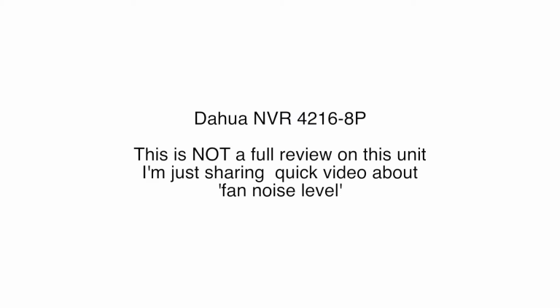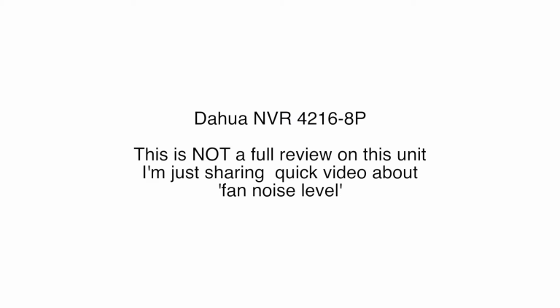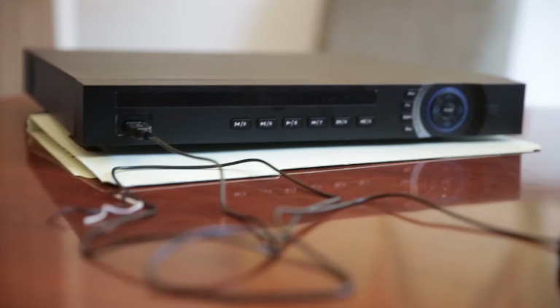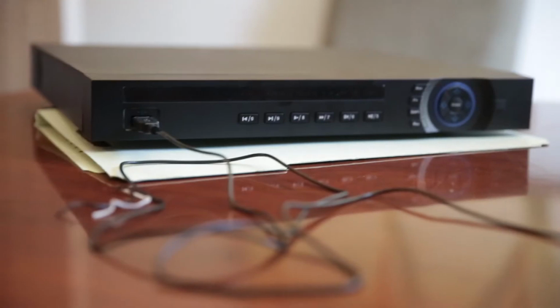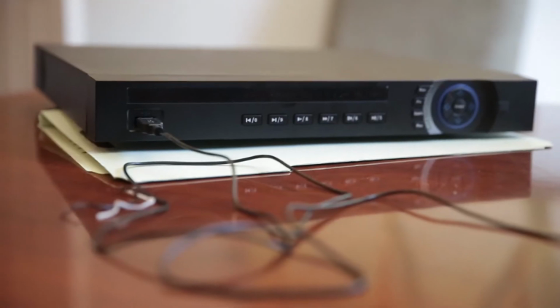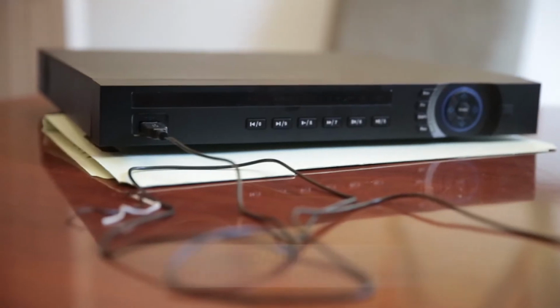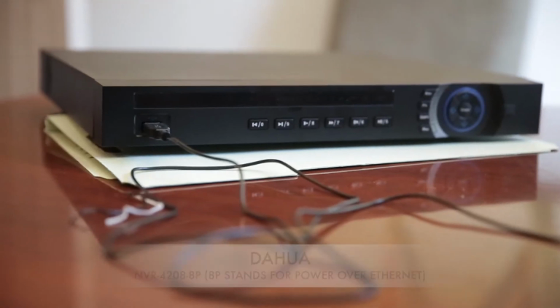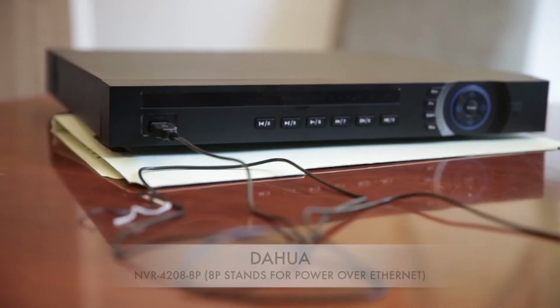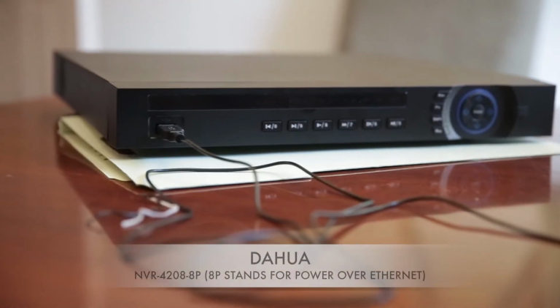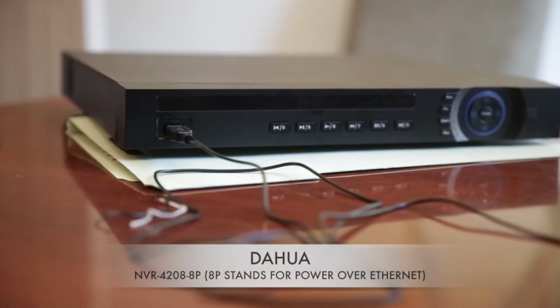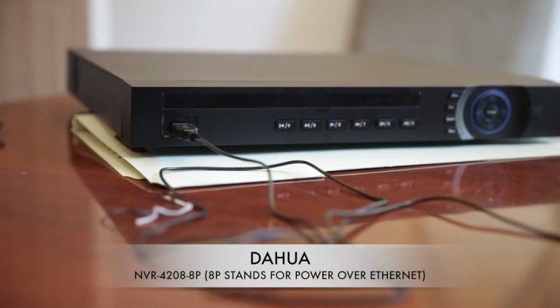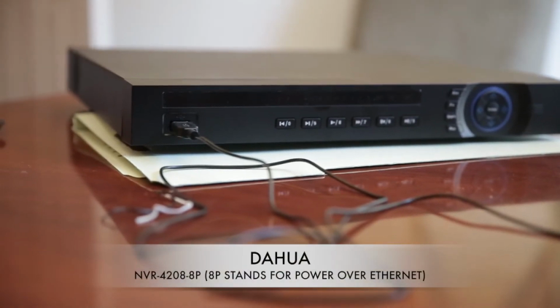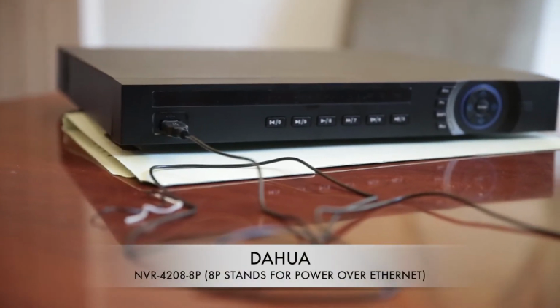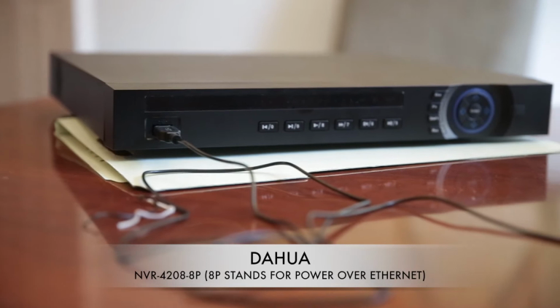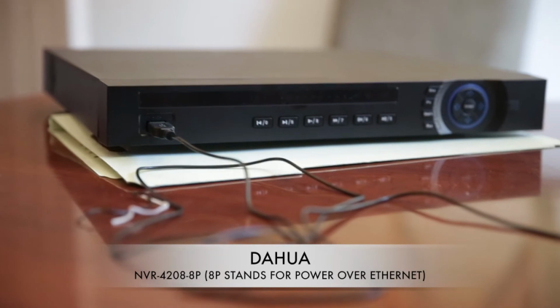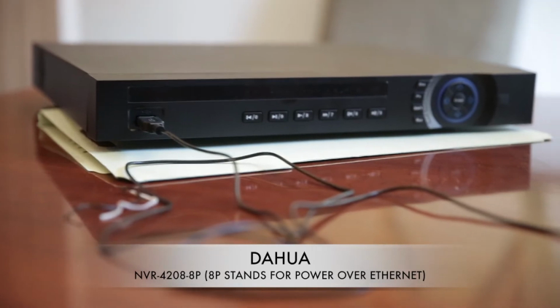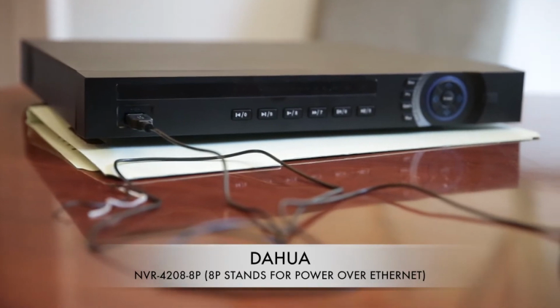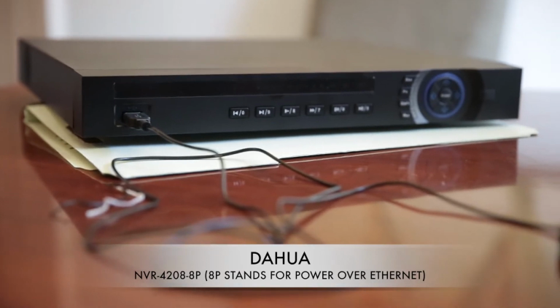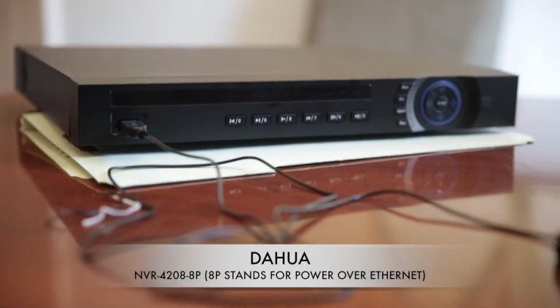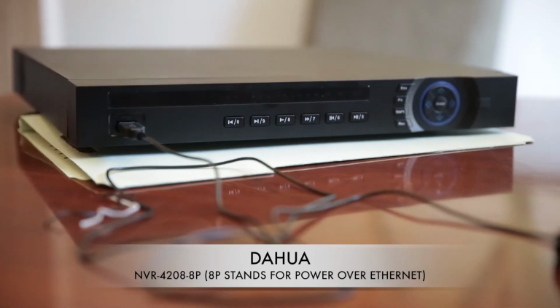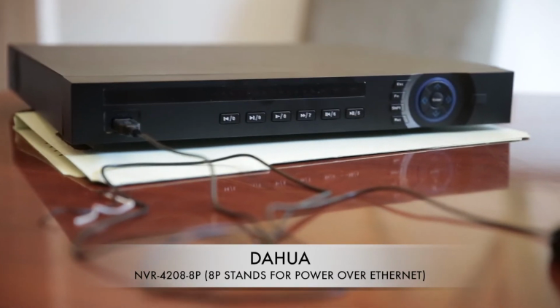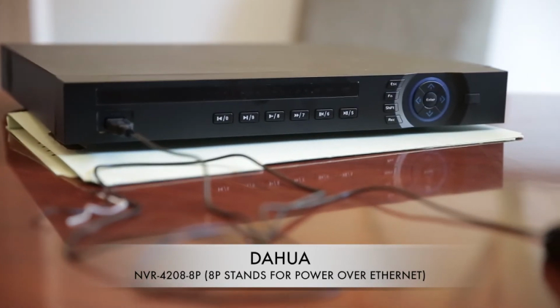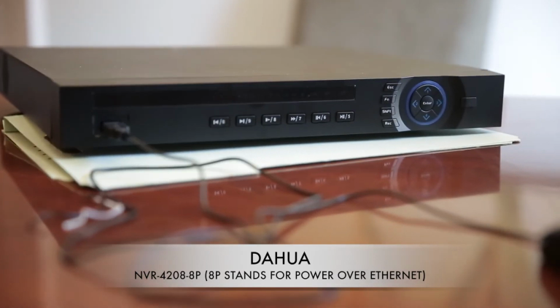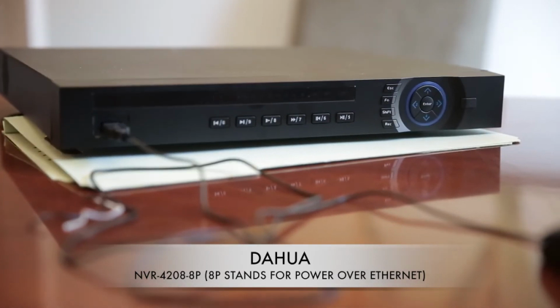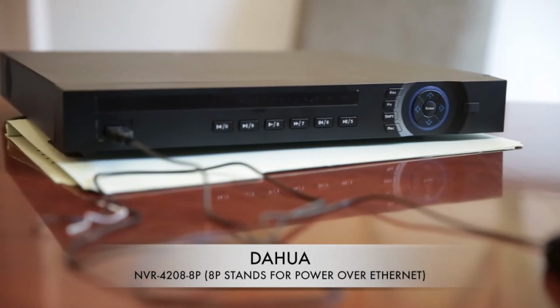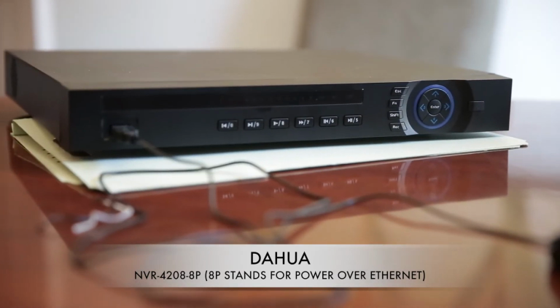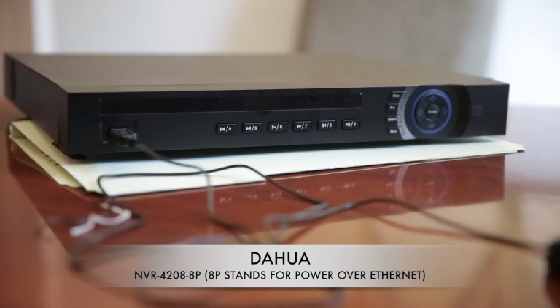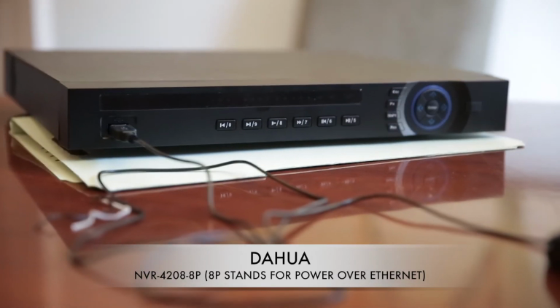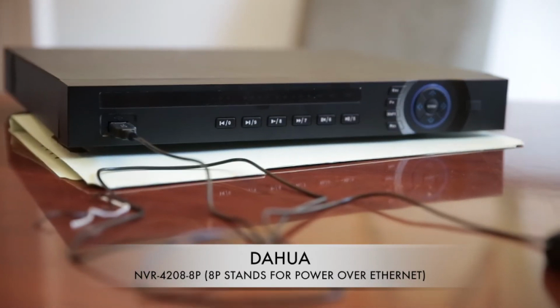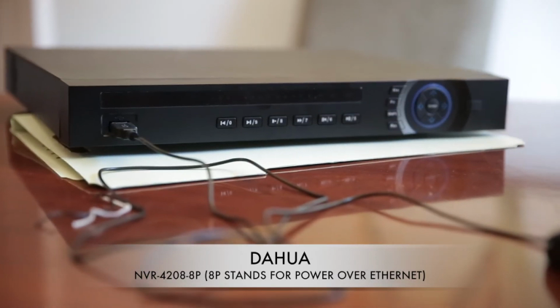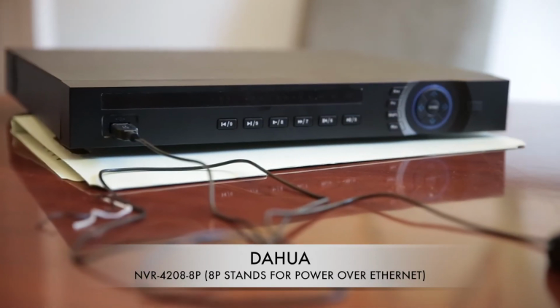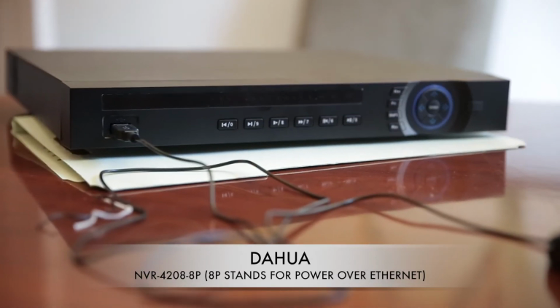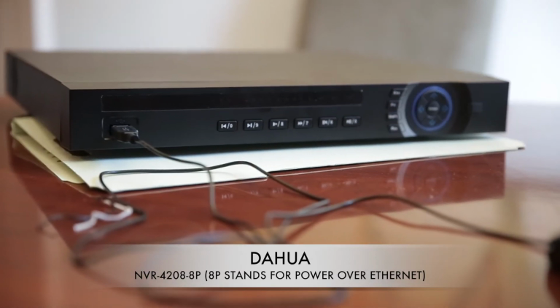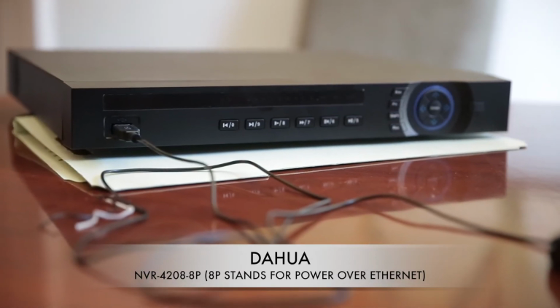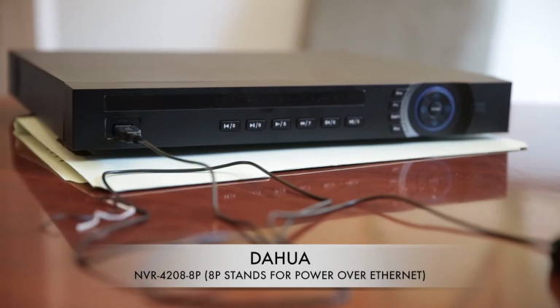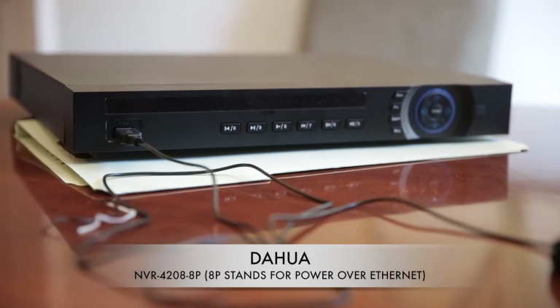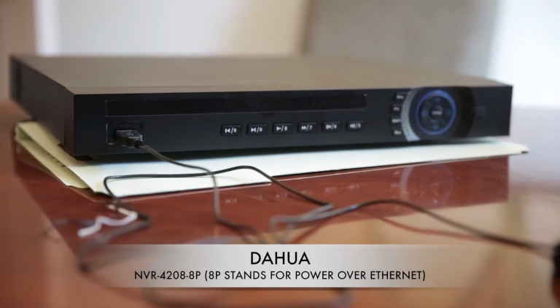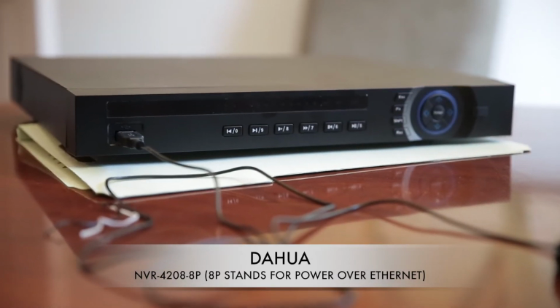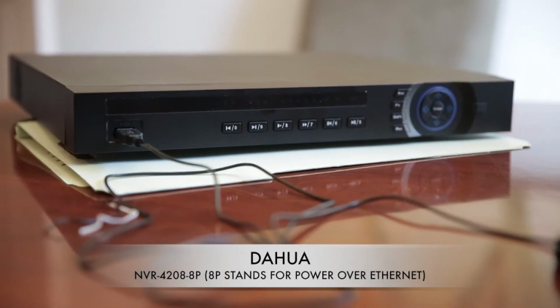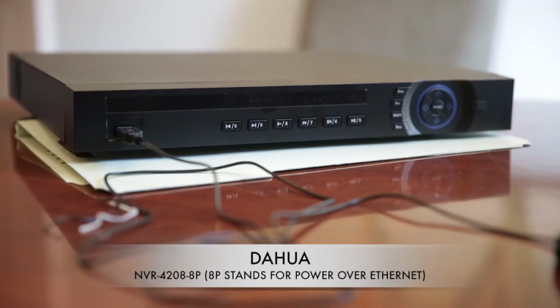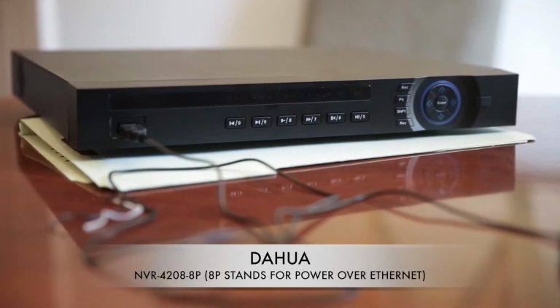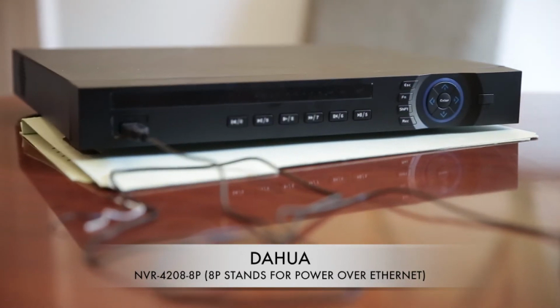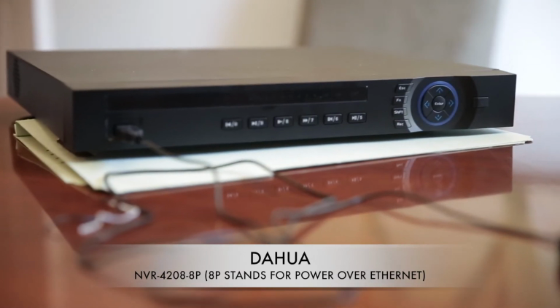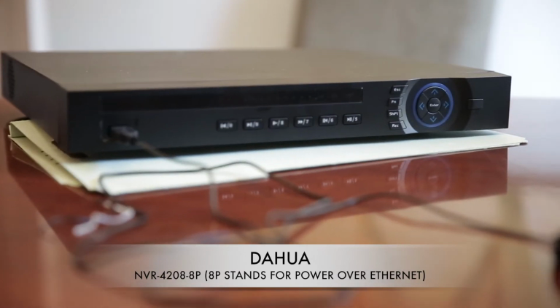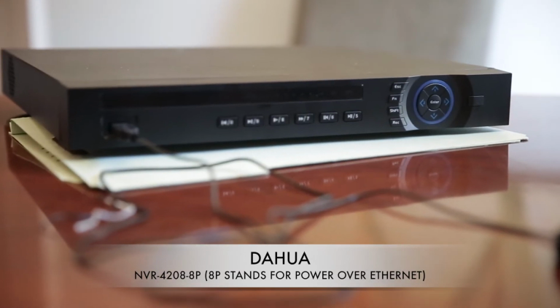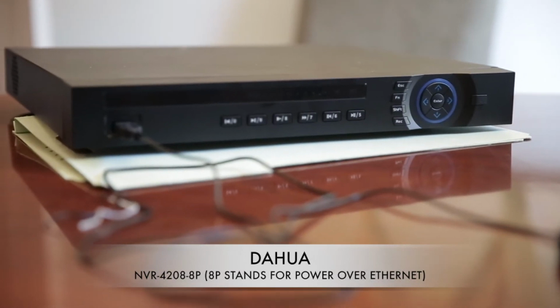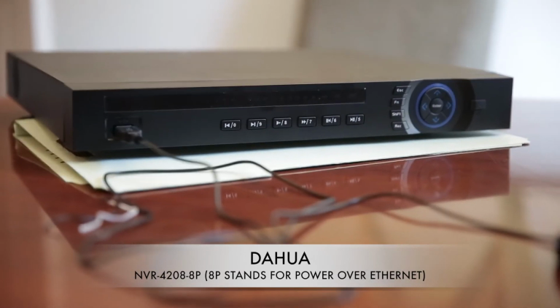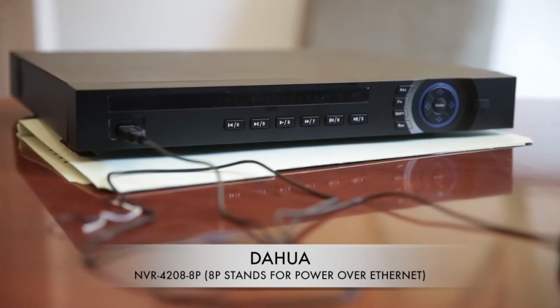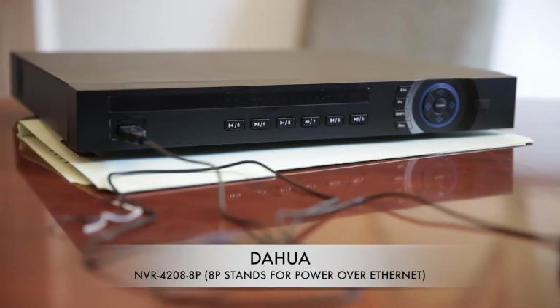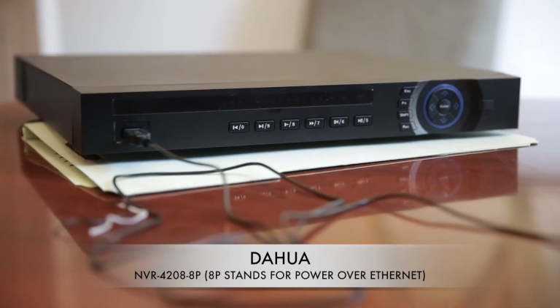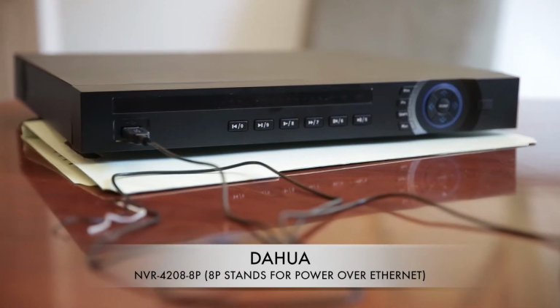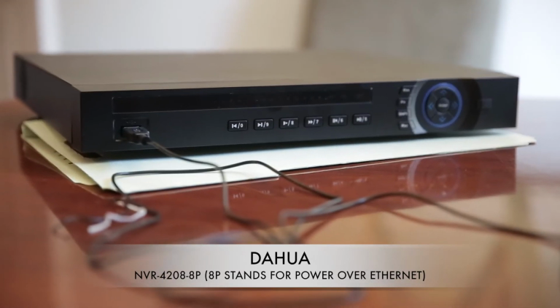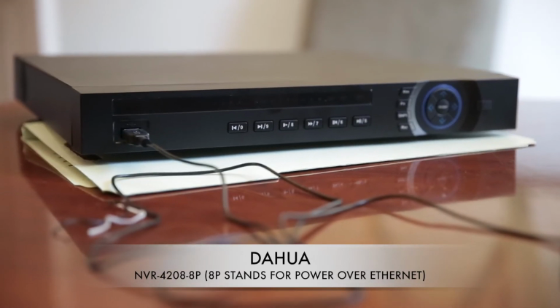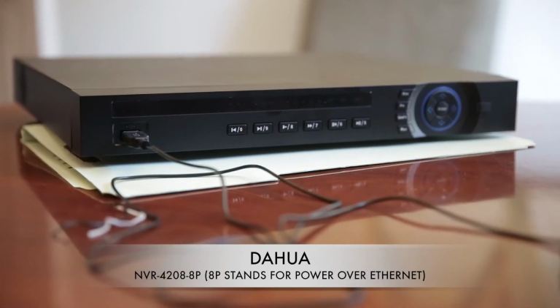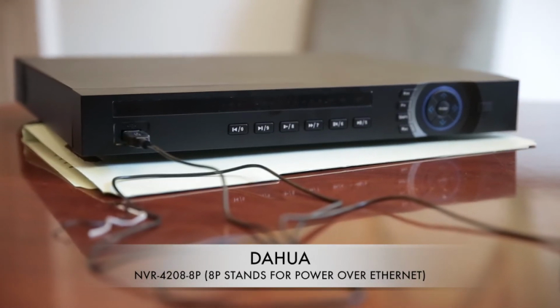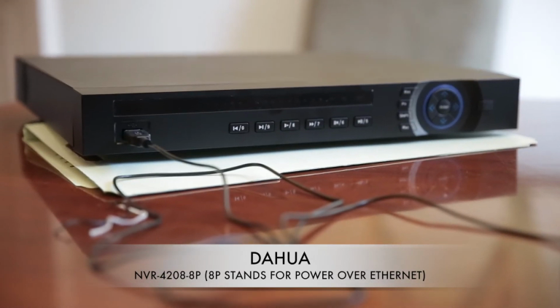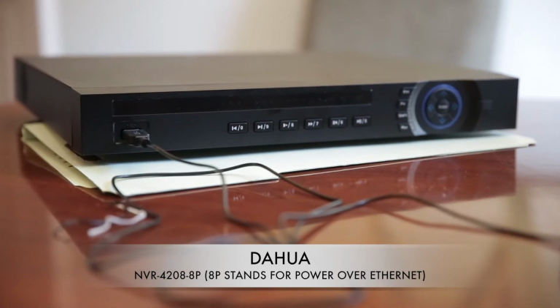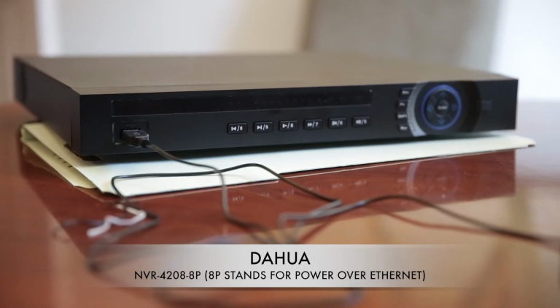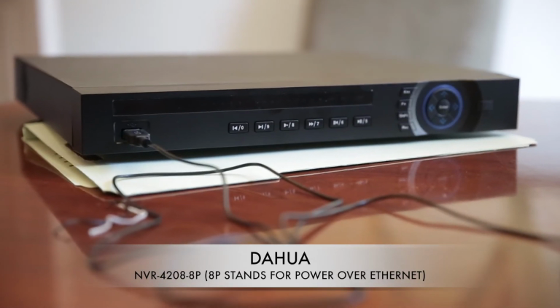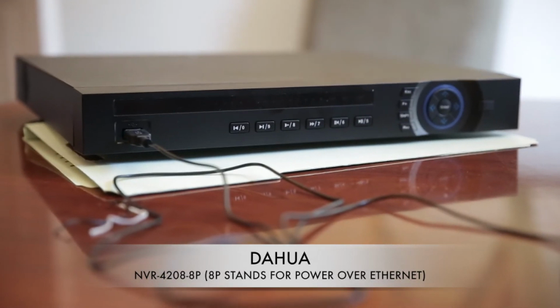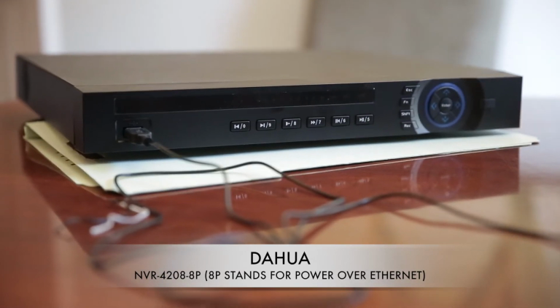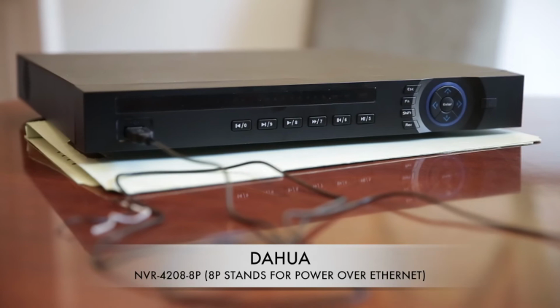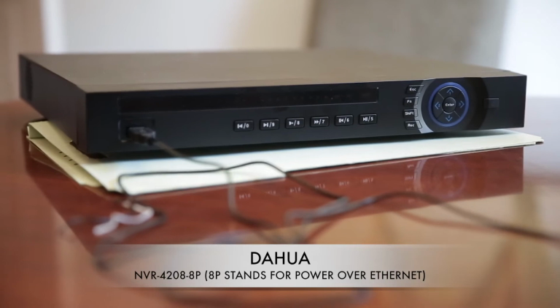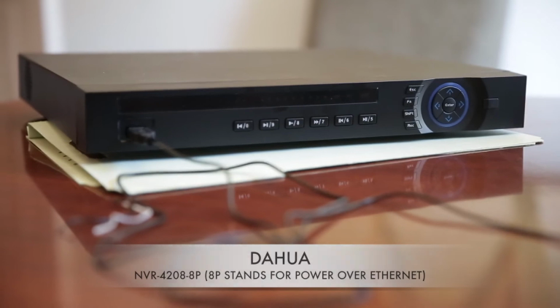Okay, this is going to be a very quick feedback about this Dahua DVR.